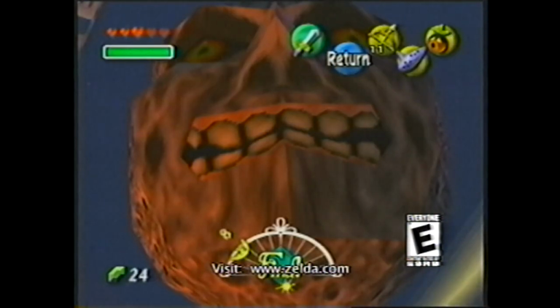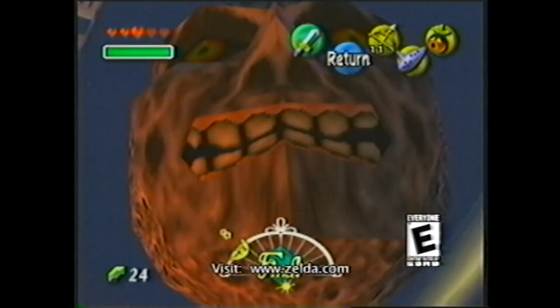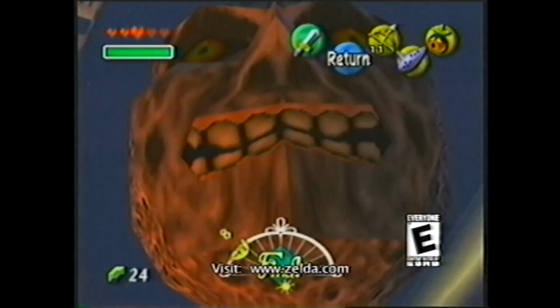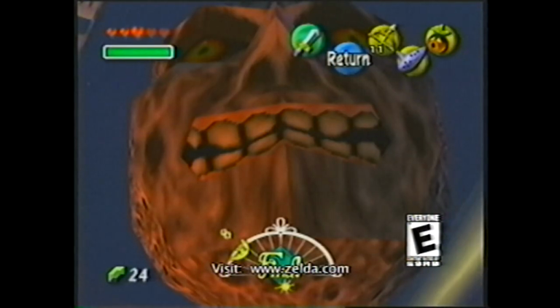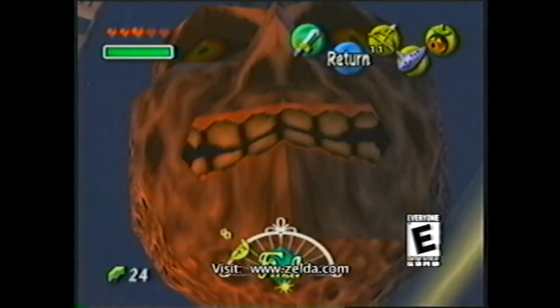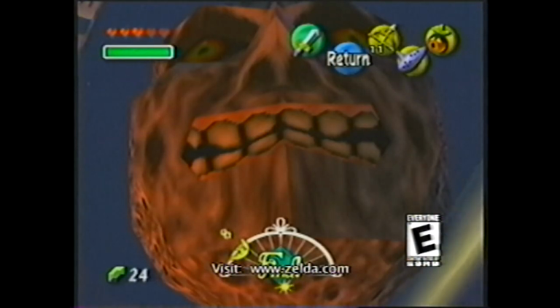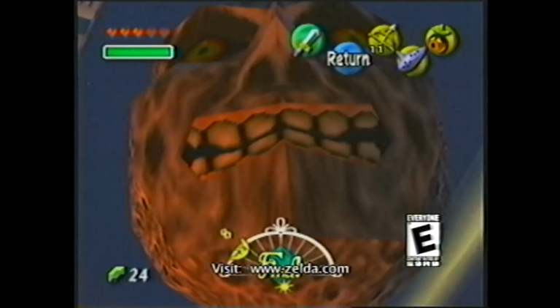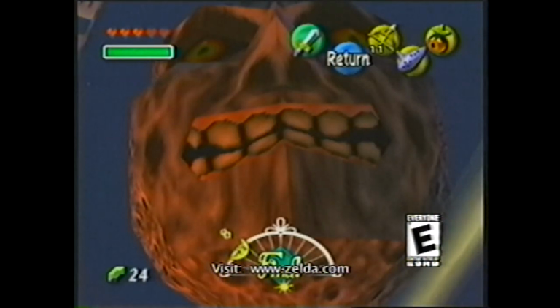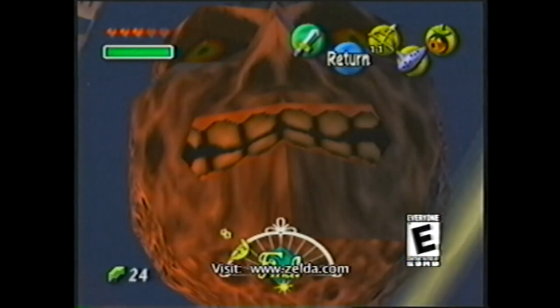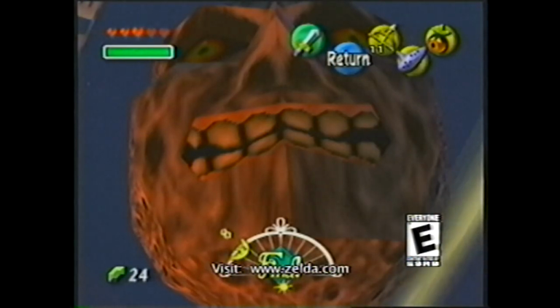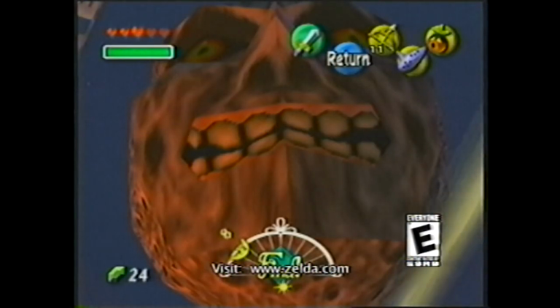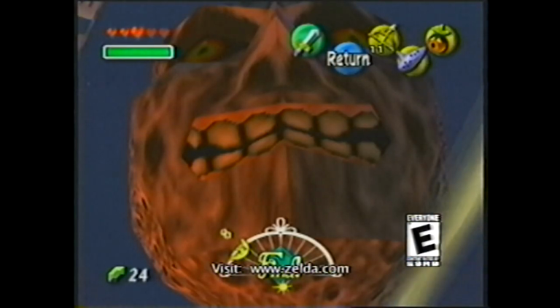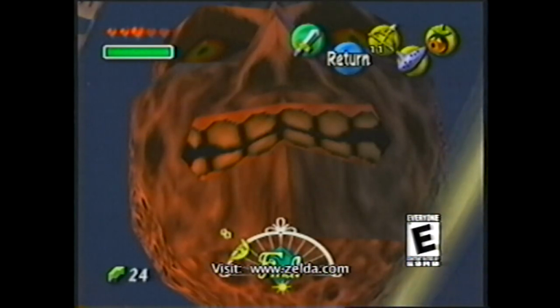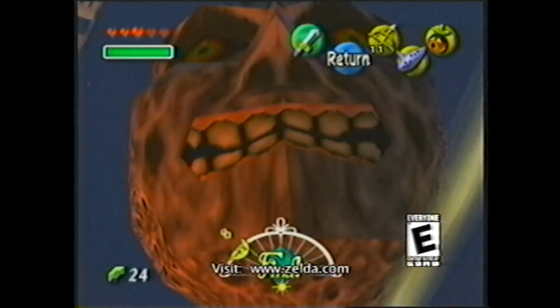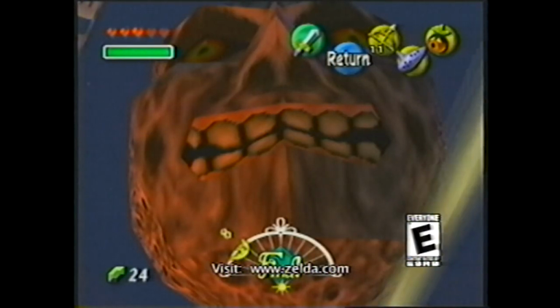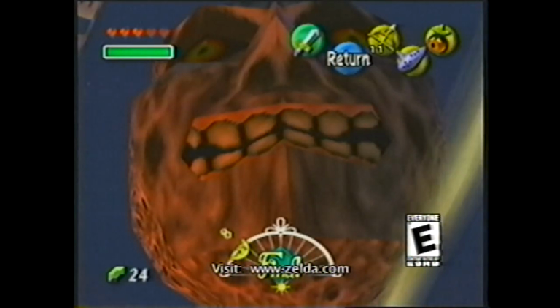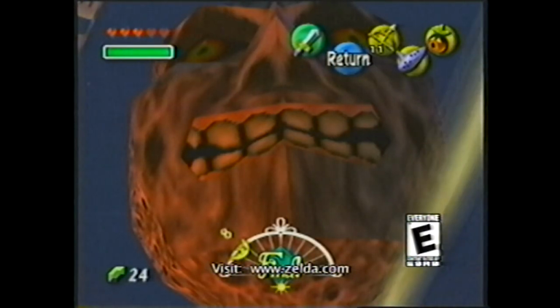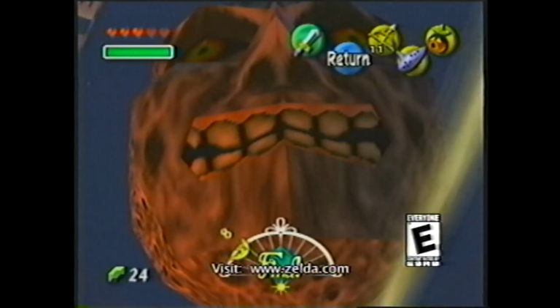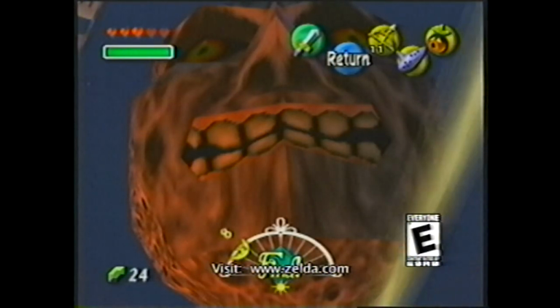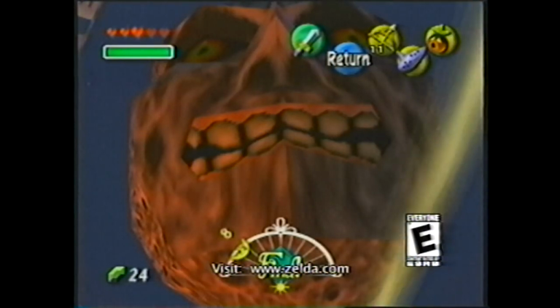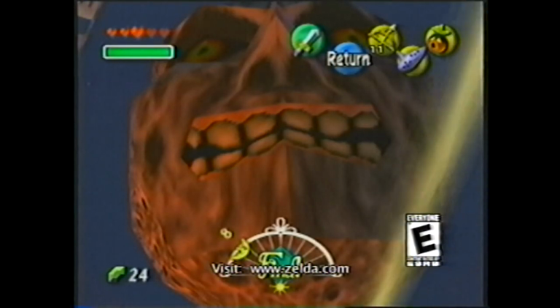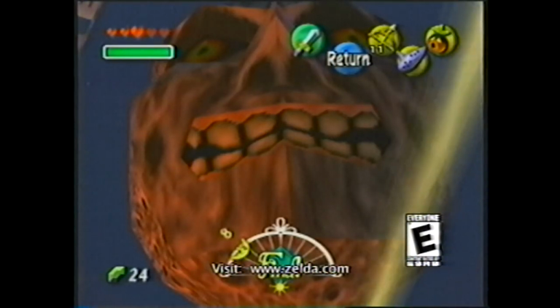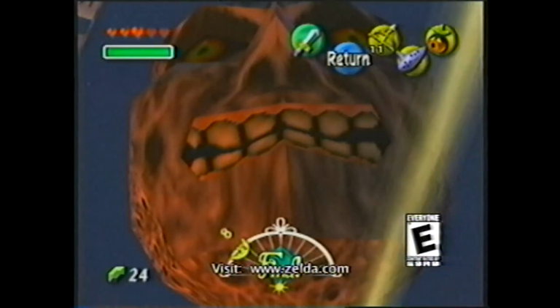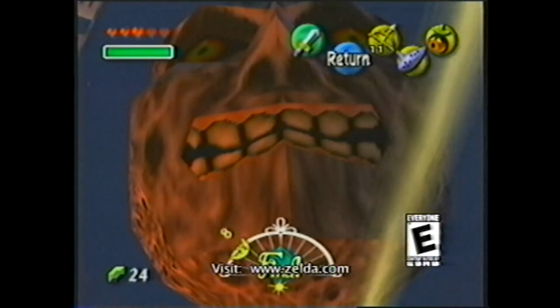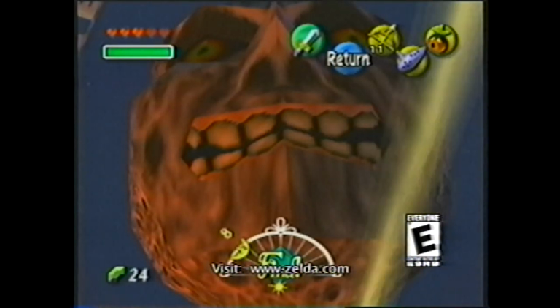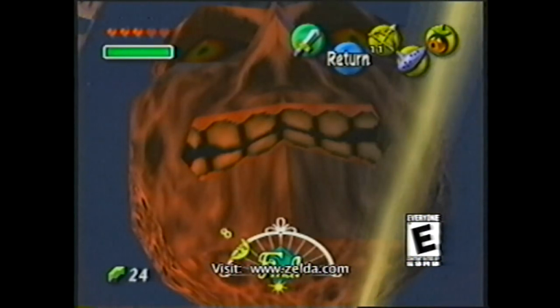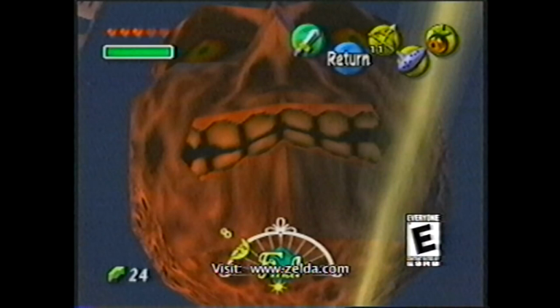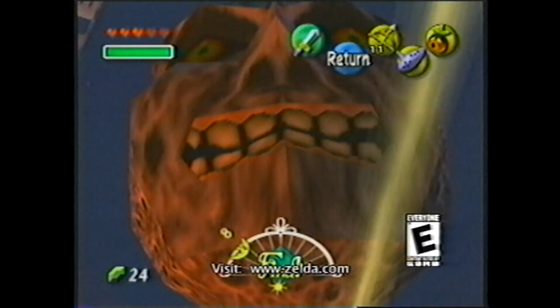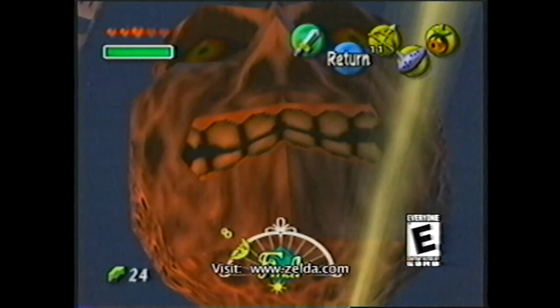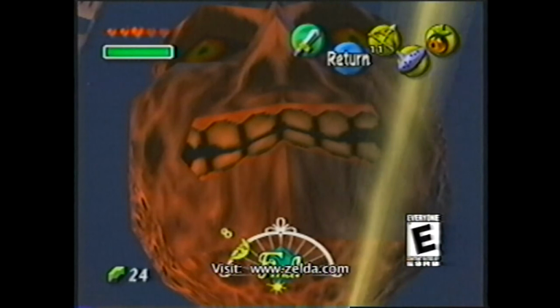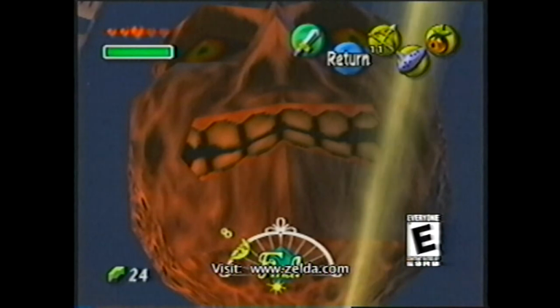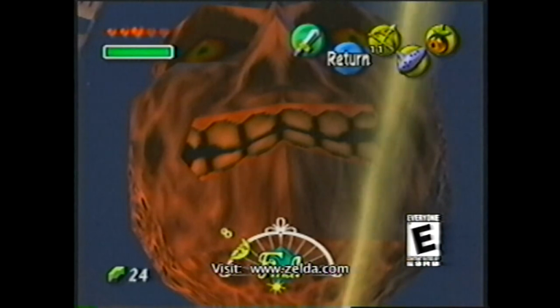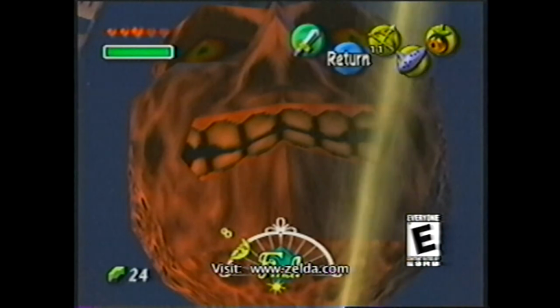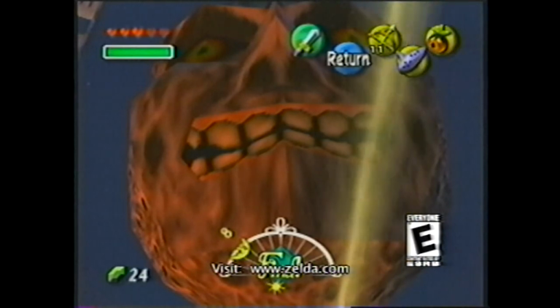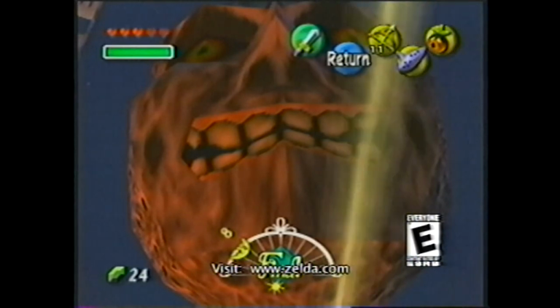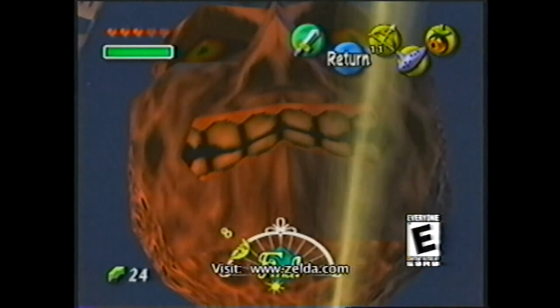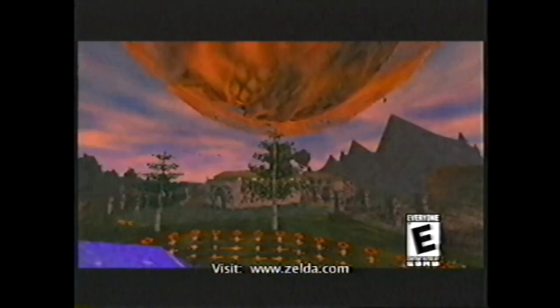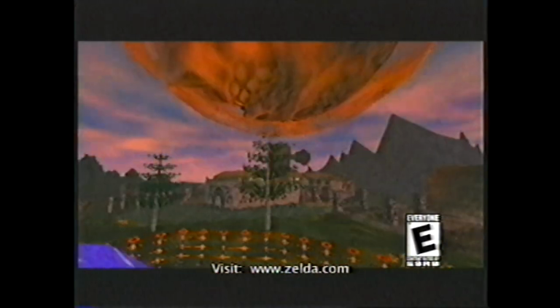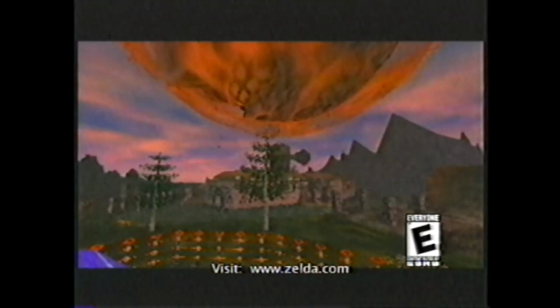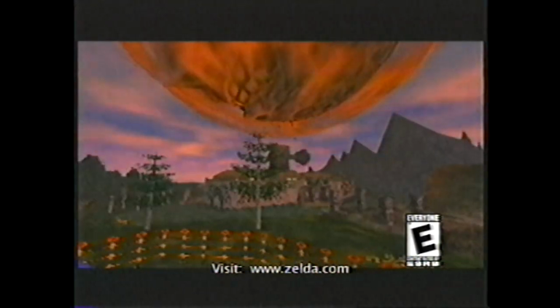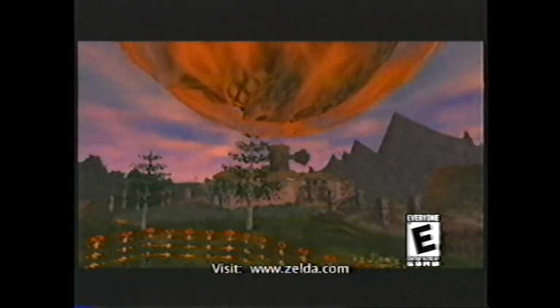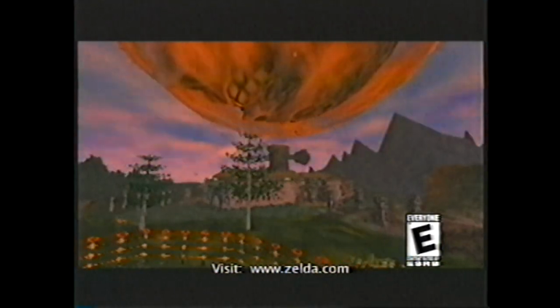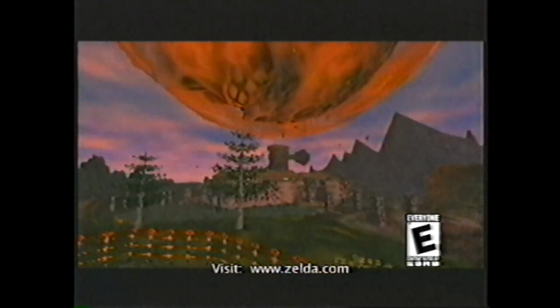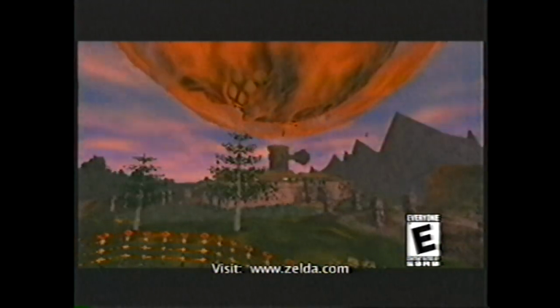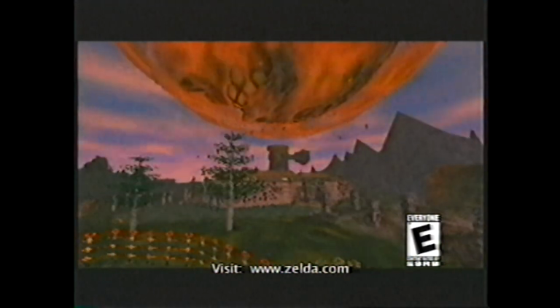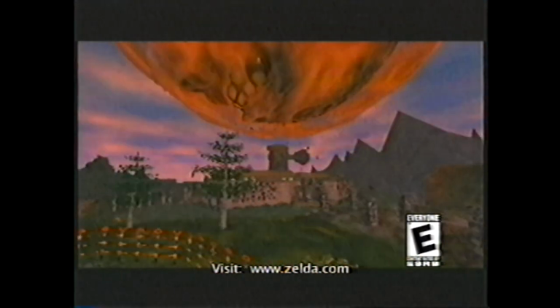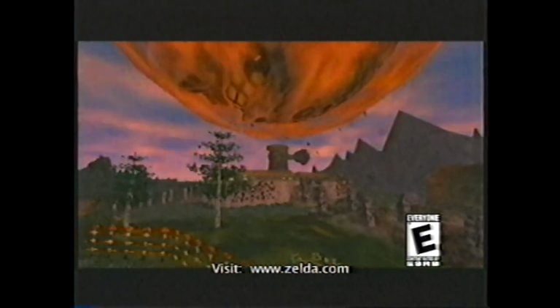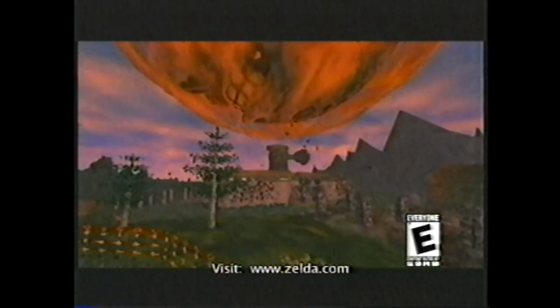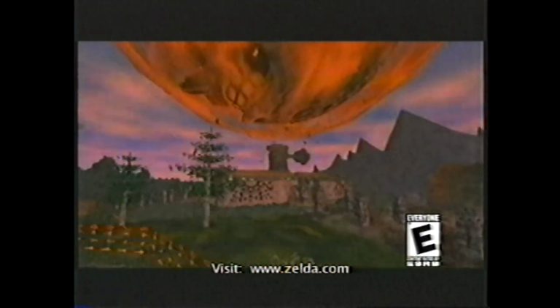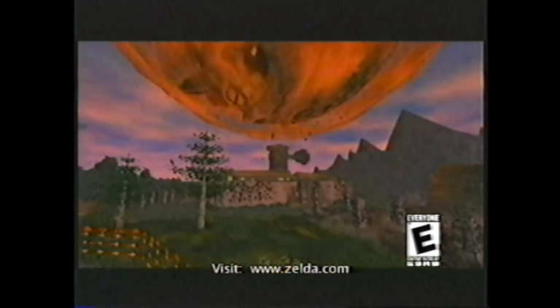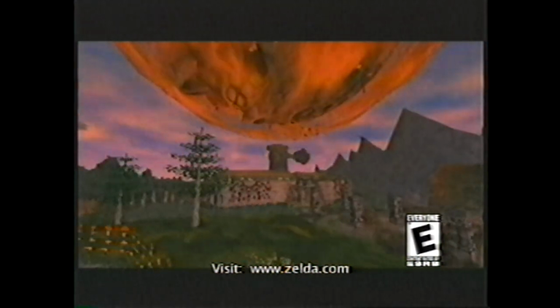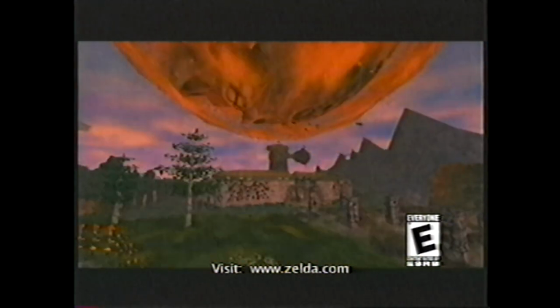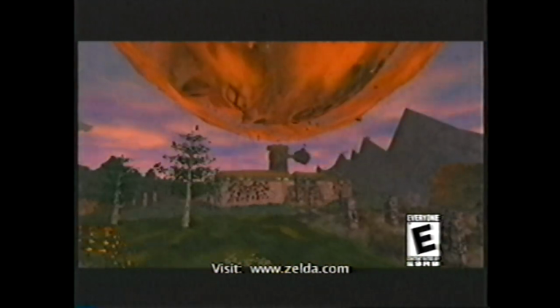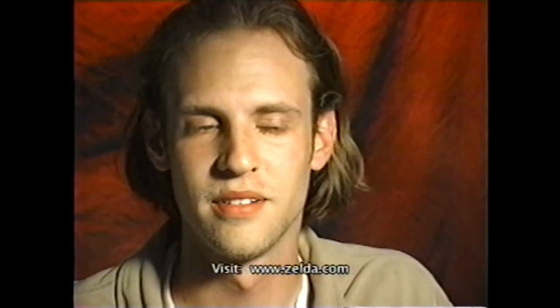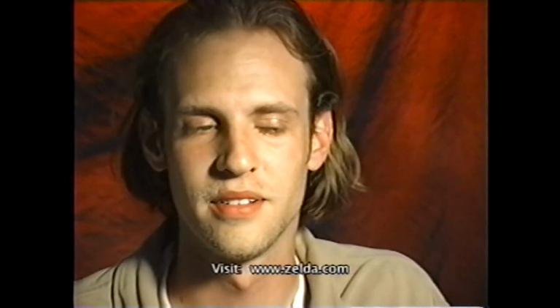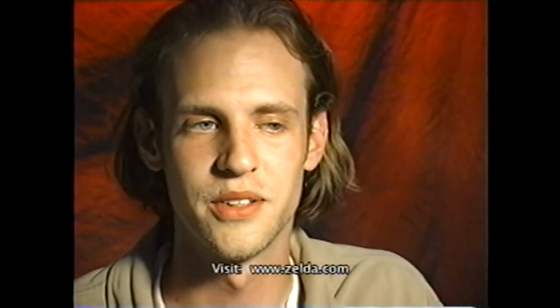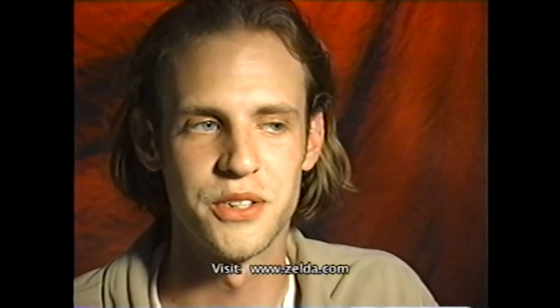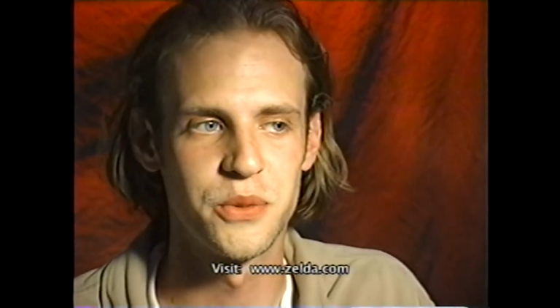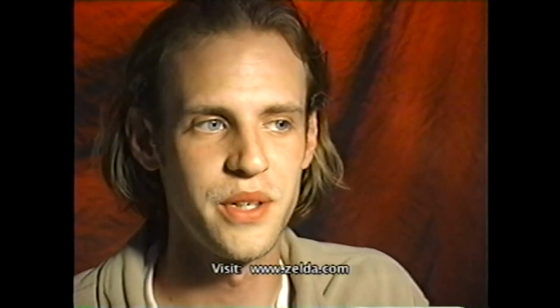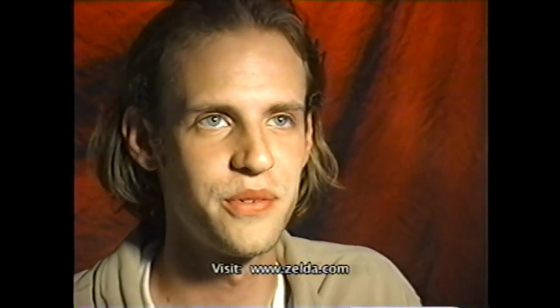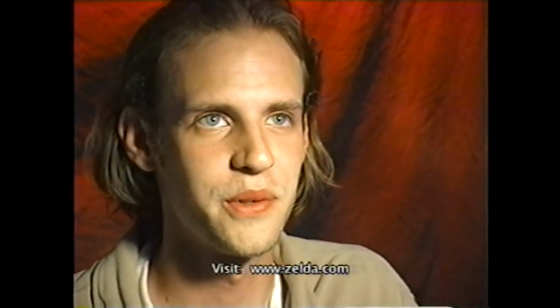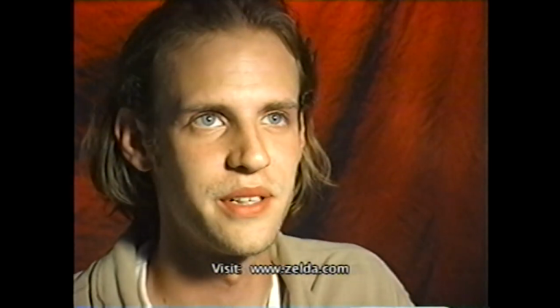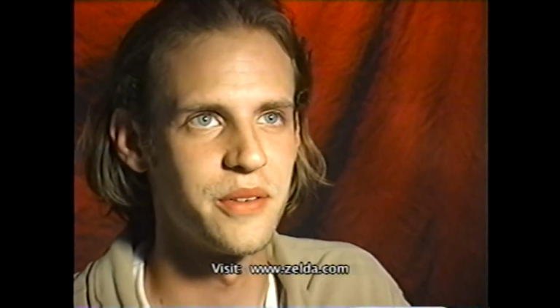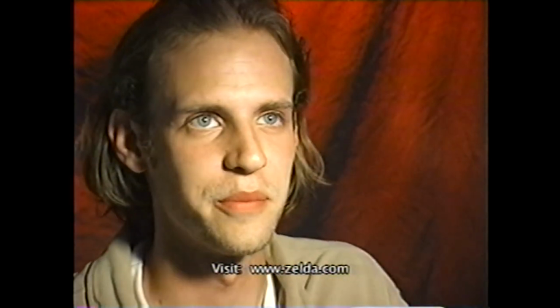Link has to unravel the mystery of Majora's Mask within 72 hours, or else the moon will crash into the earth. If you can't solve the mystery within 72 hours, game over. There are 24 different masks in this game.